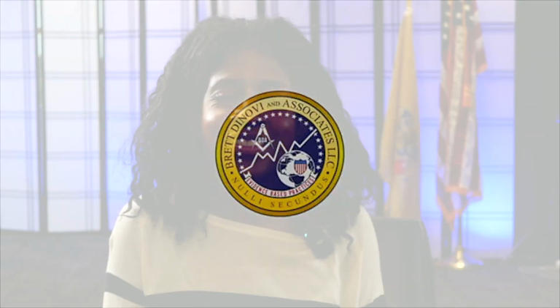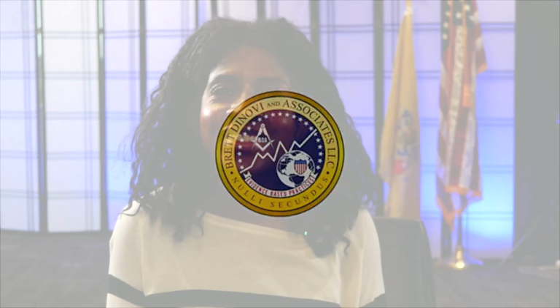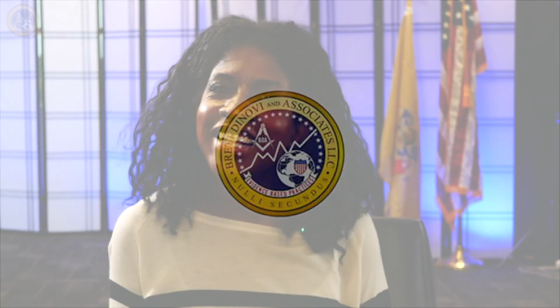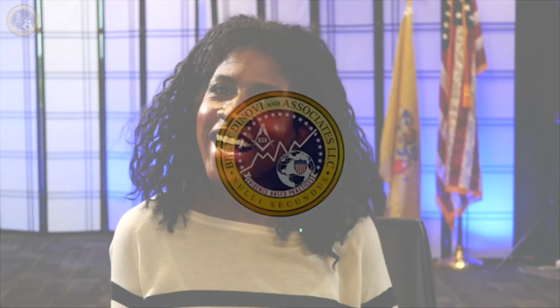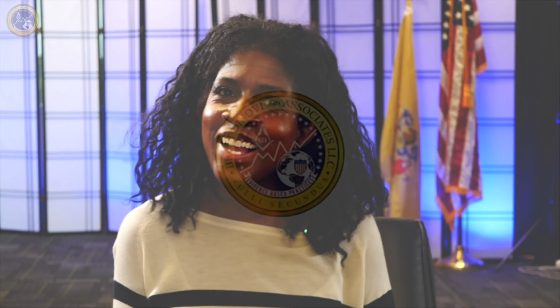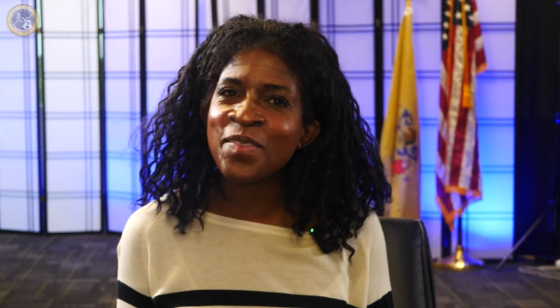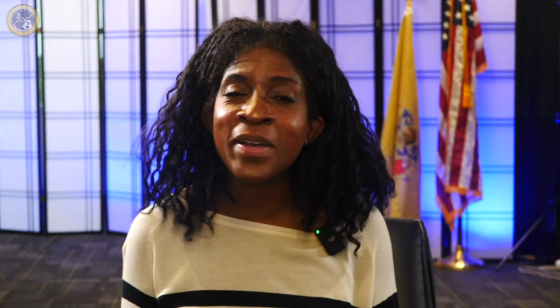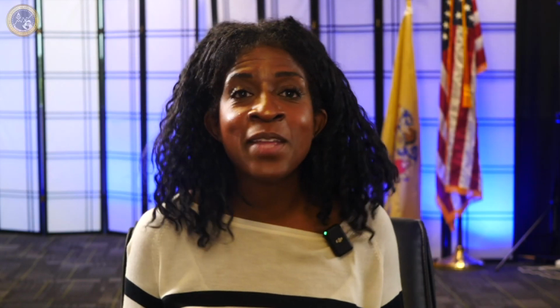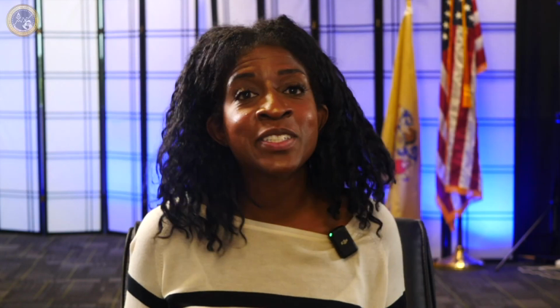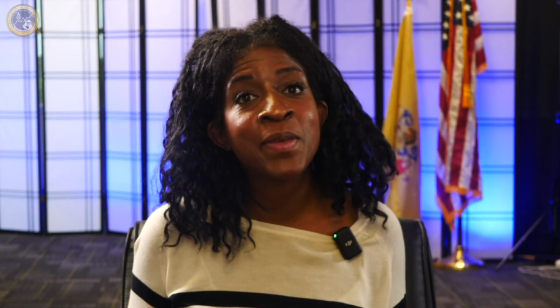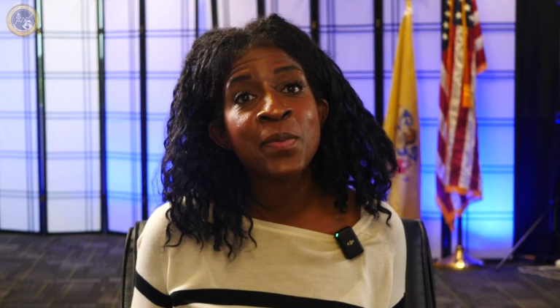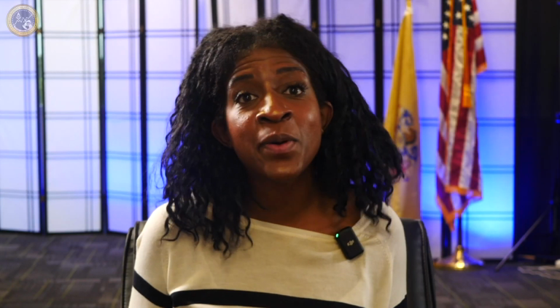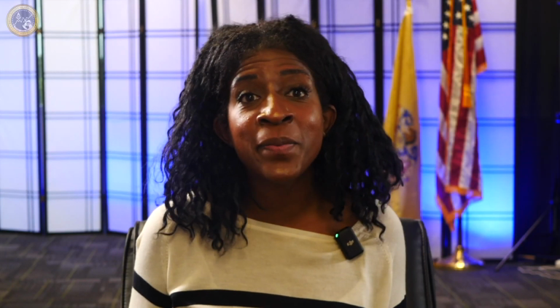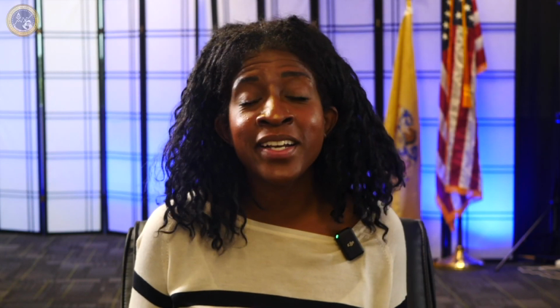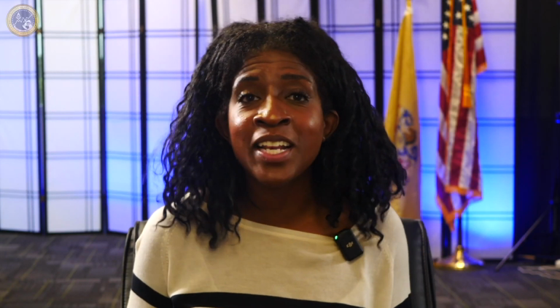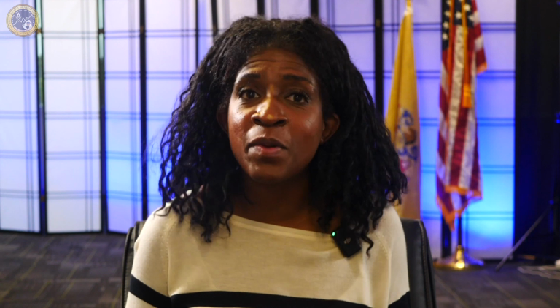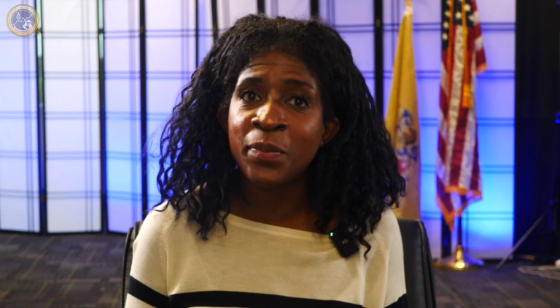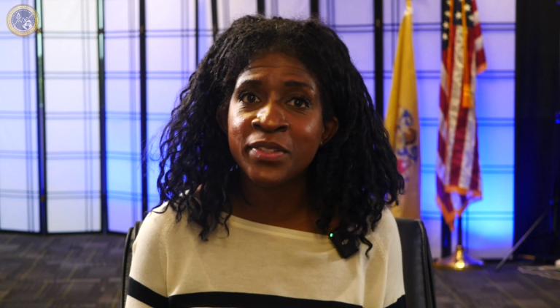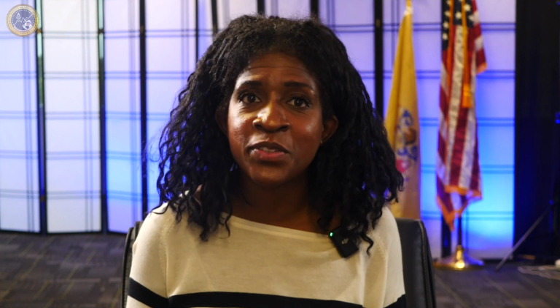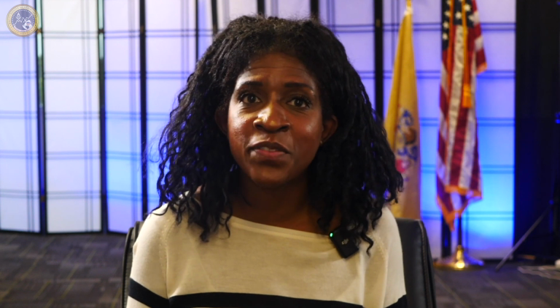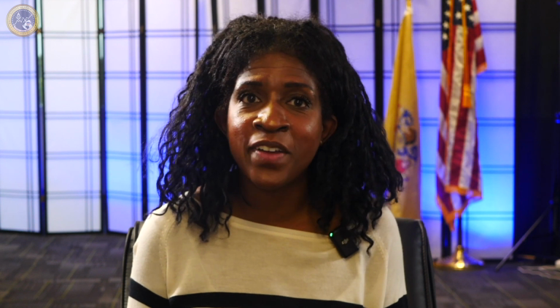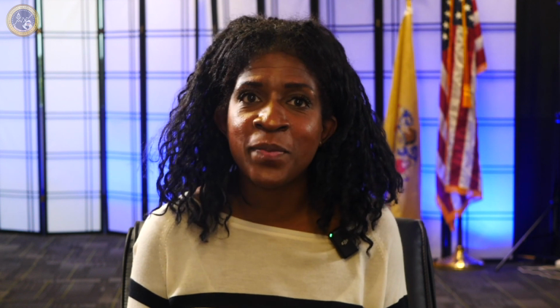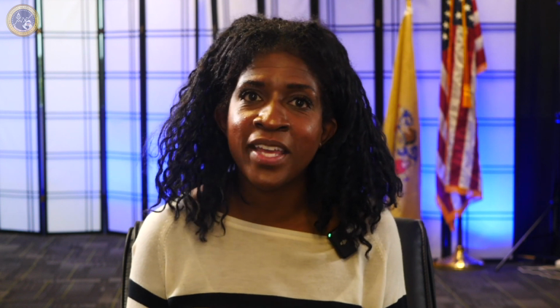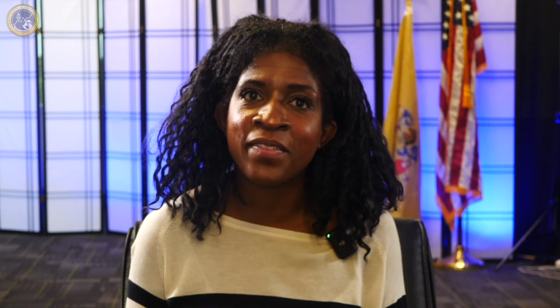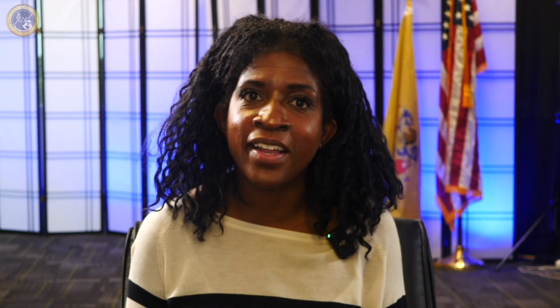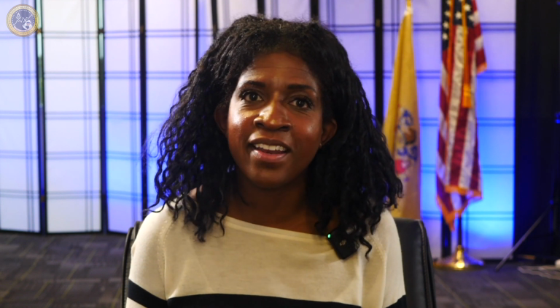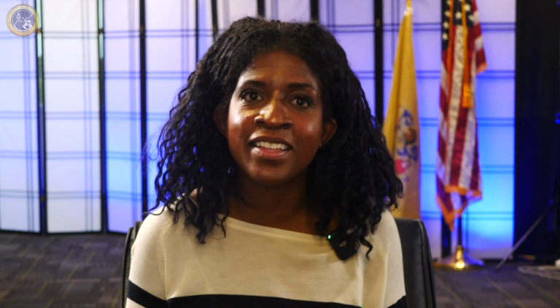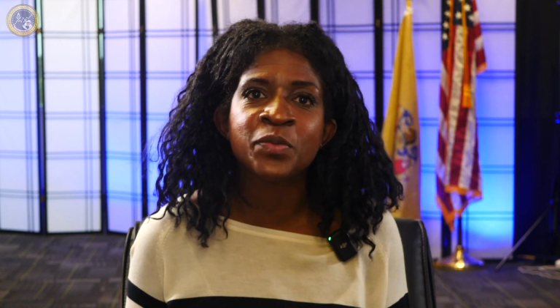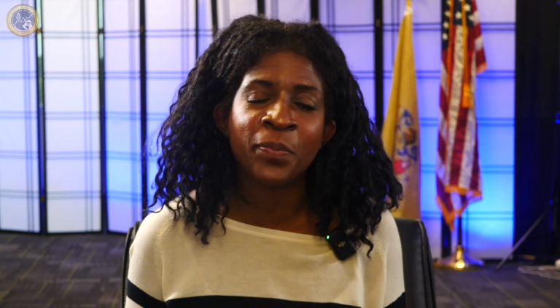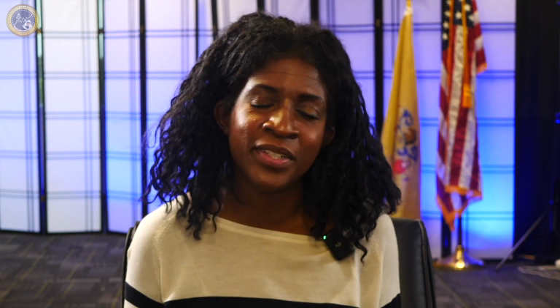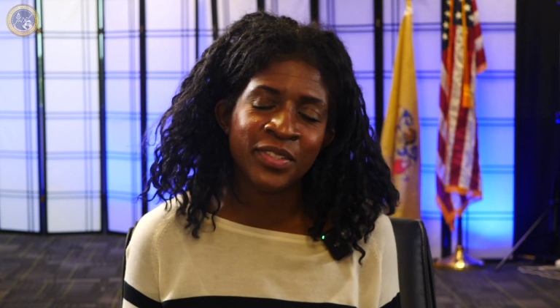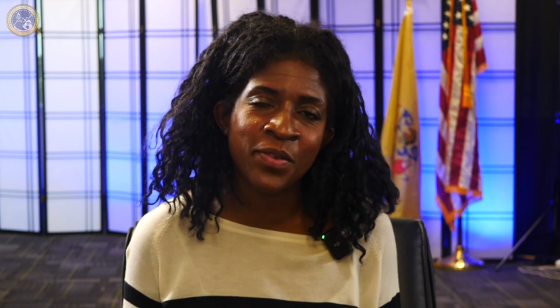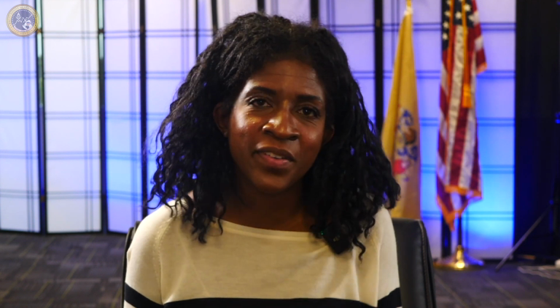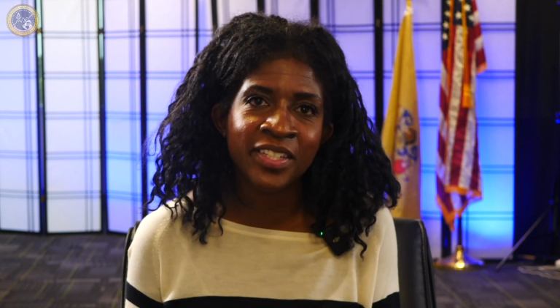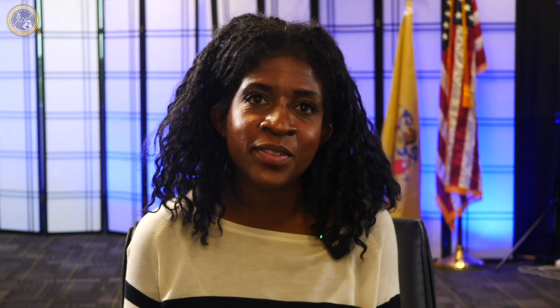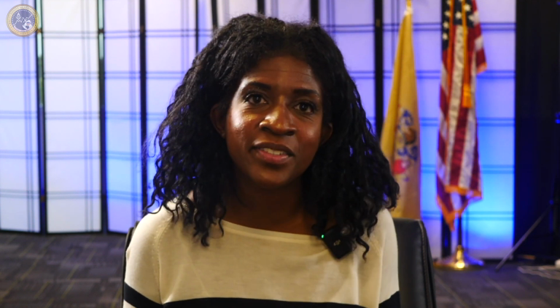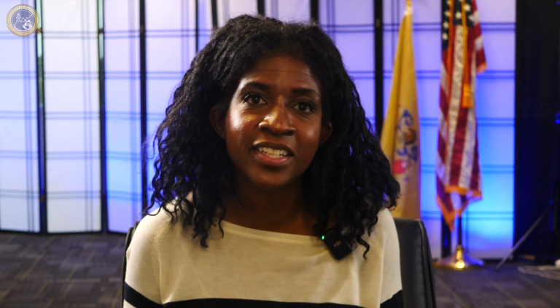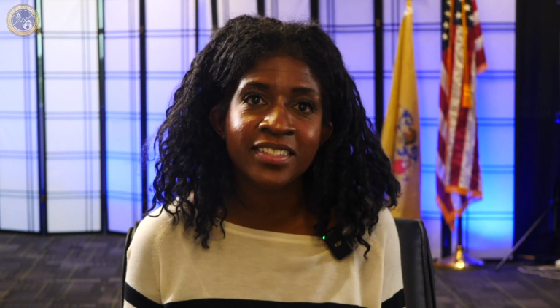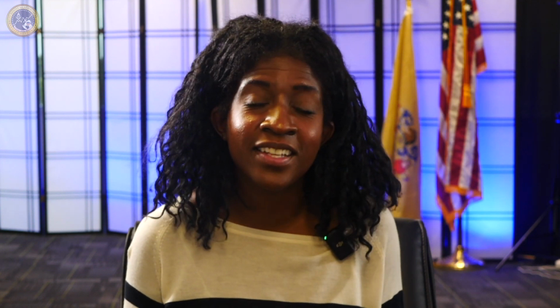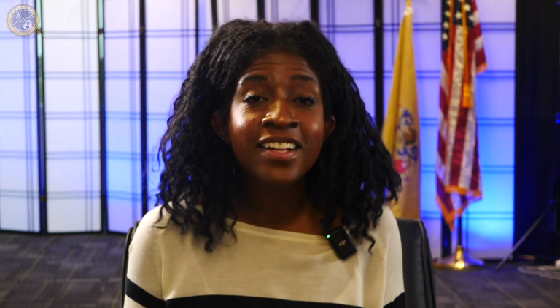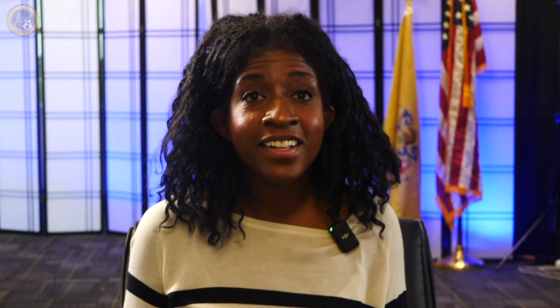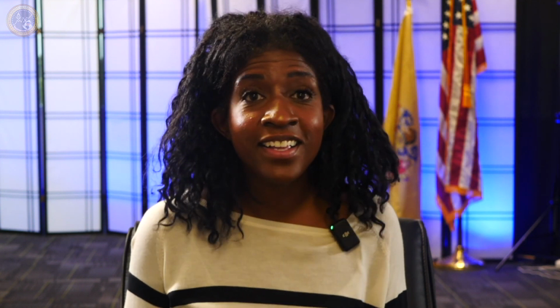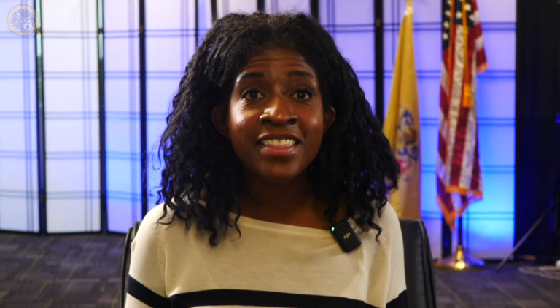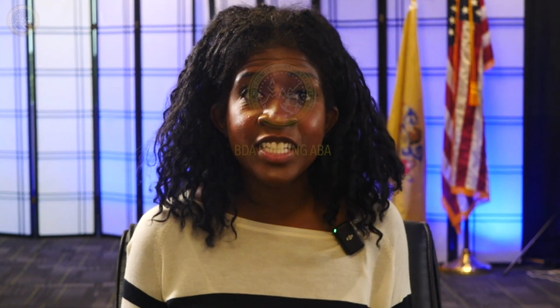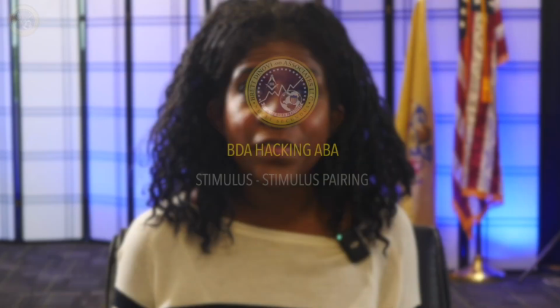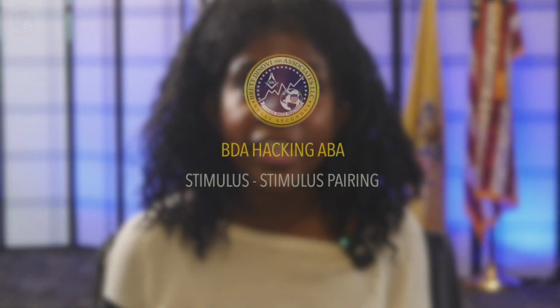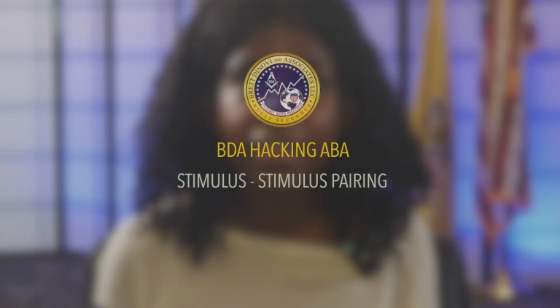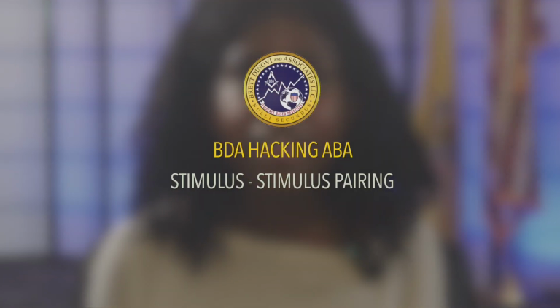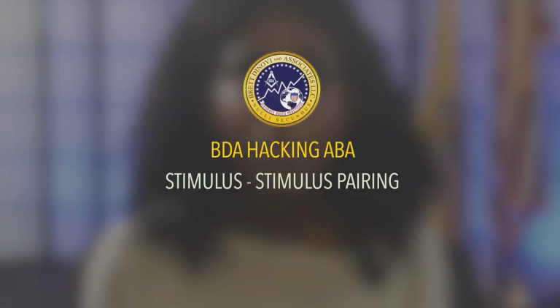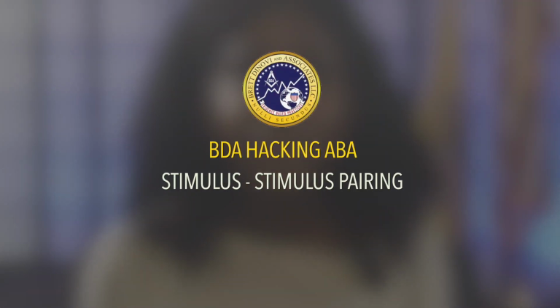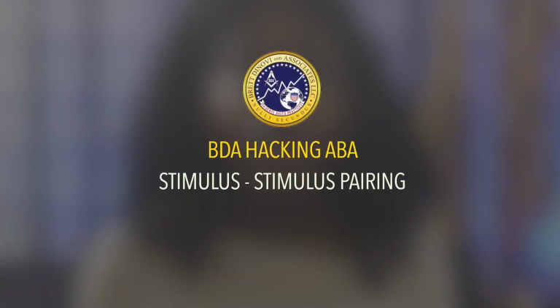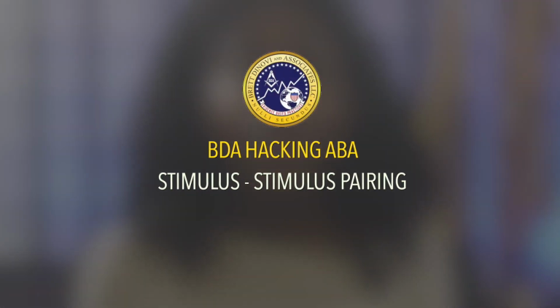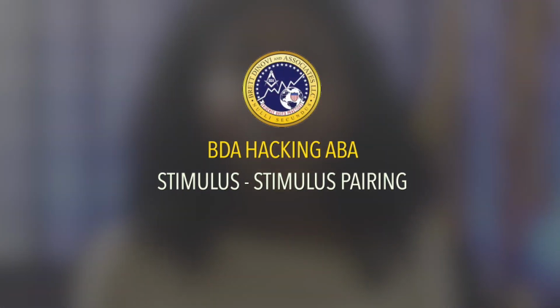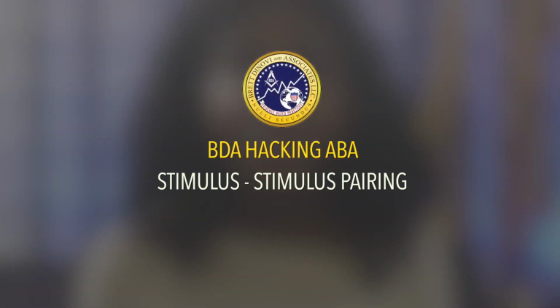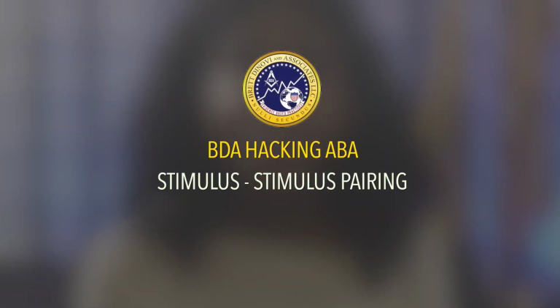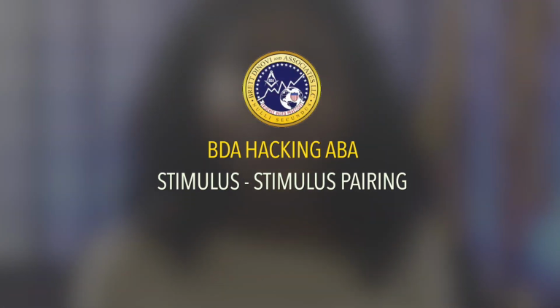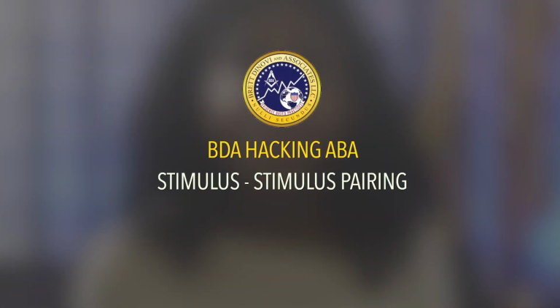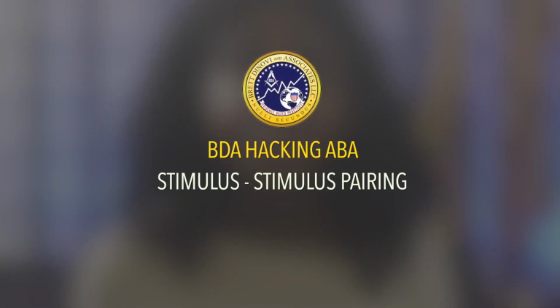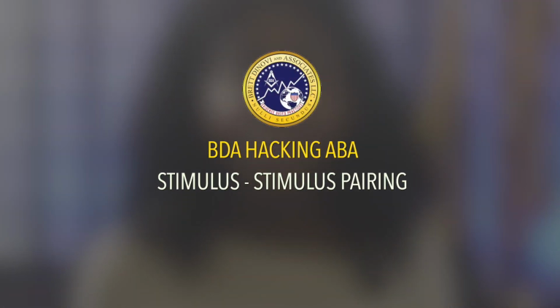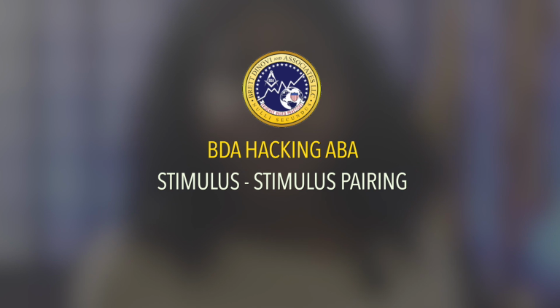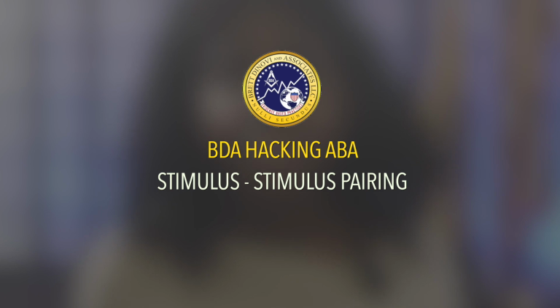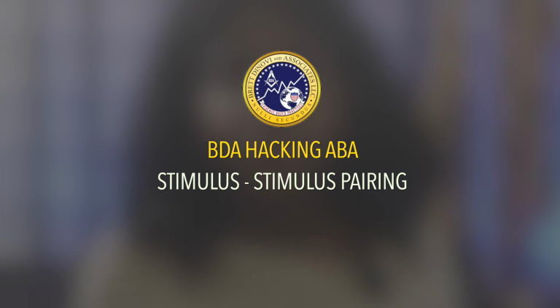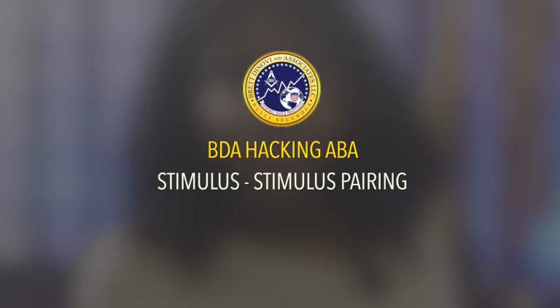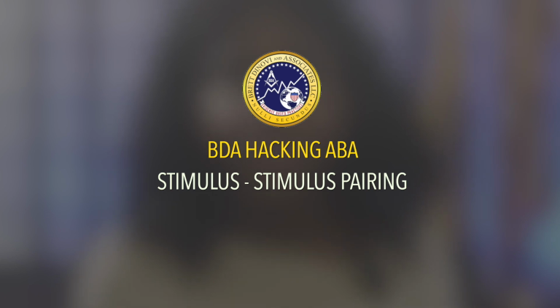Hi, my name is Mae Bulbren and I'm a board-certified behavior analyst with Bartonovian Associates. In this video, I'll be talking about stimulus-stimulus pairing.